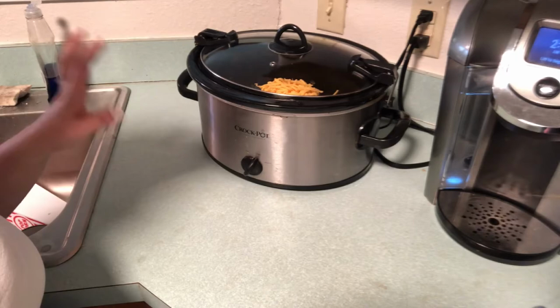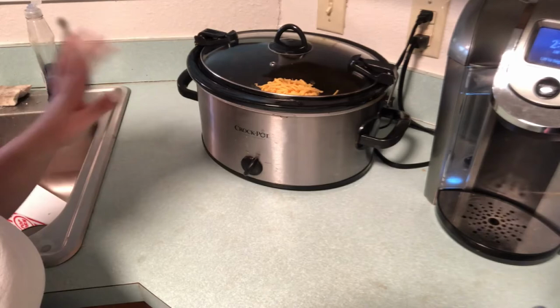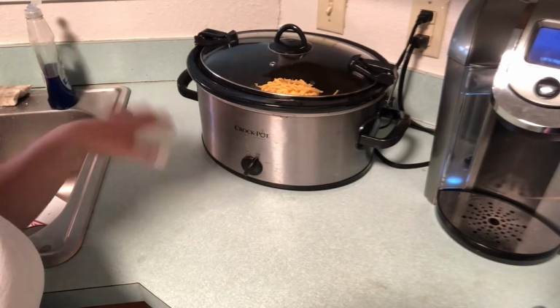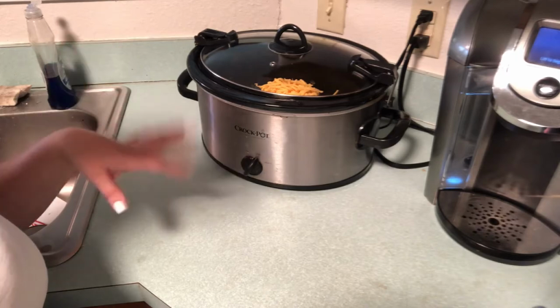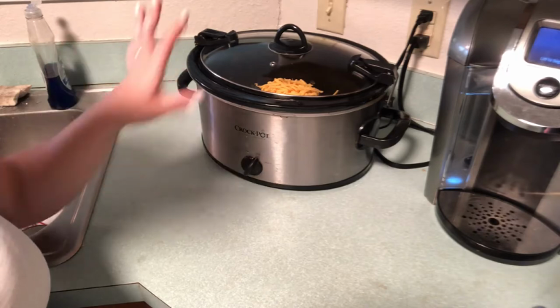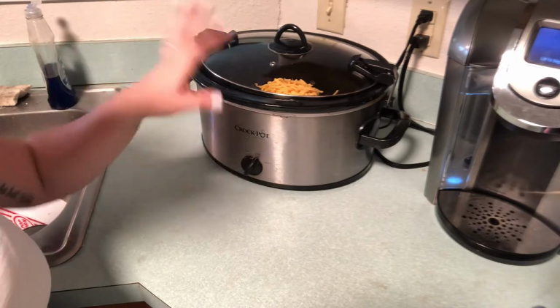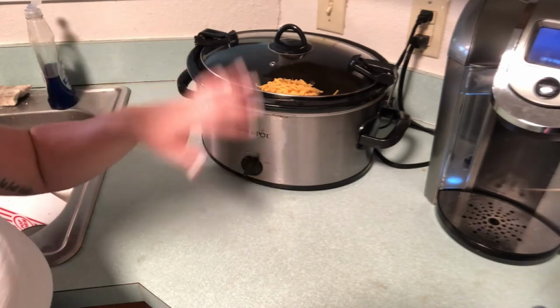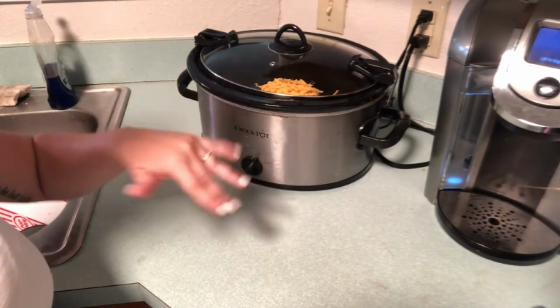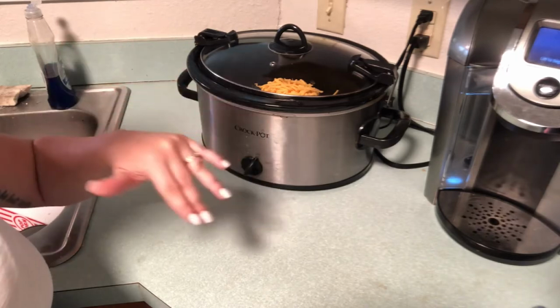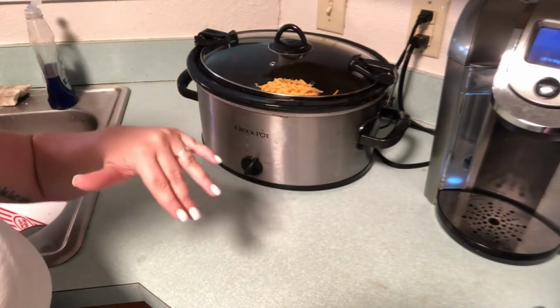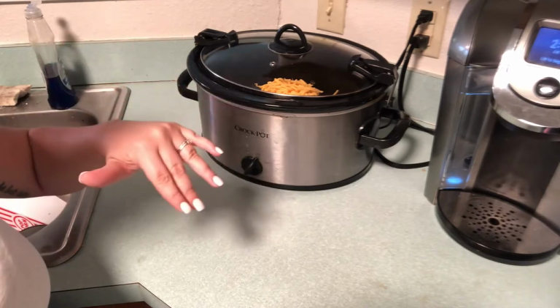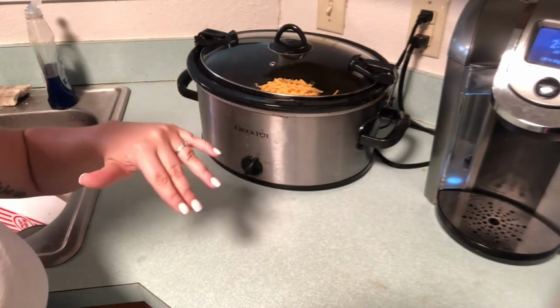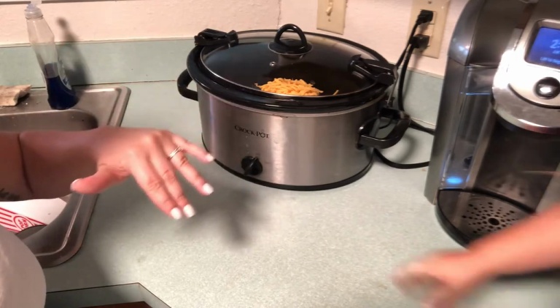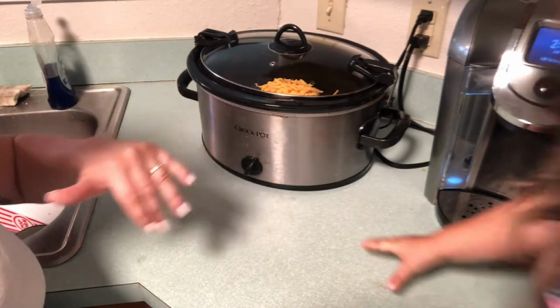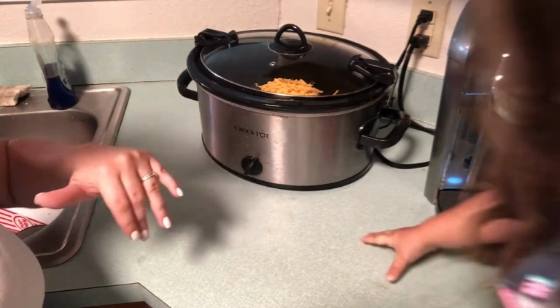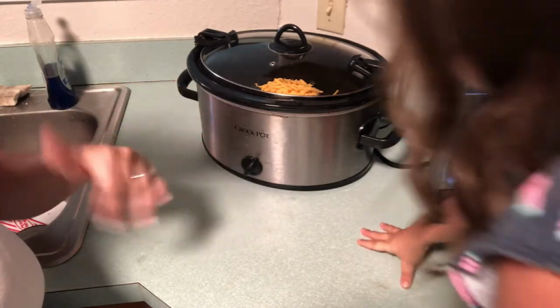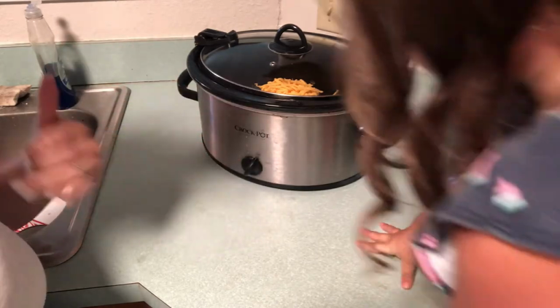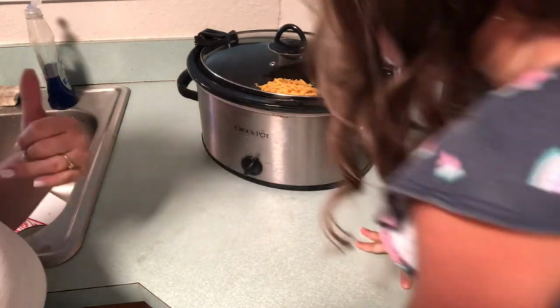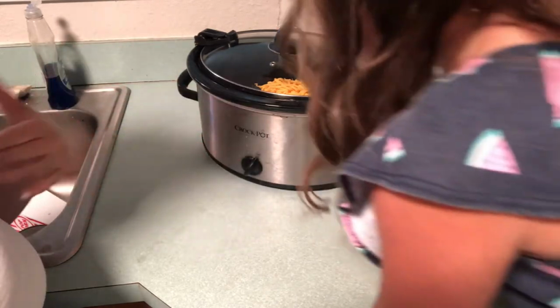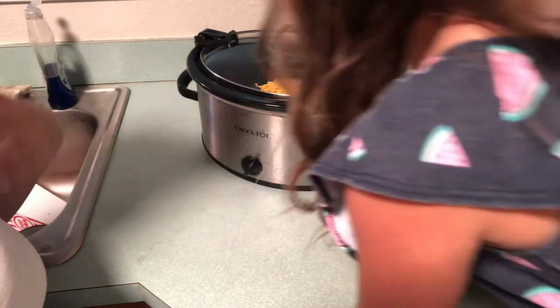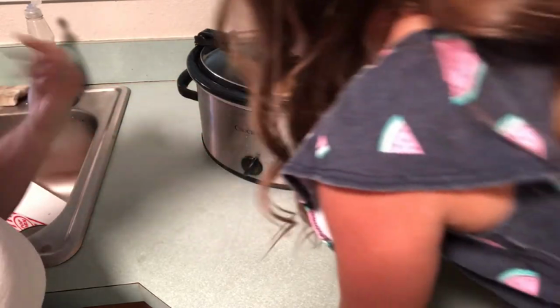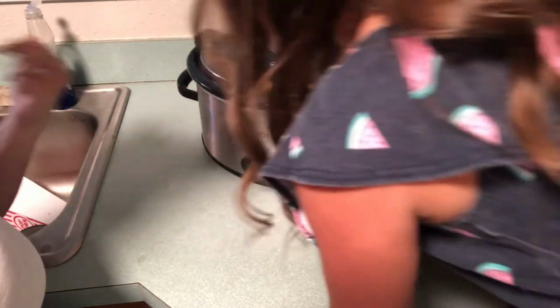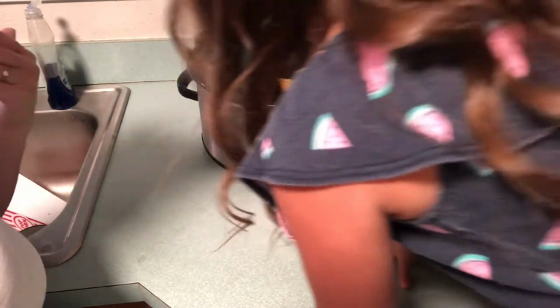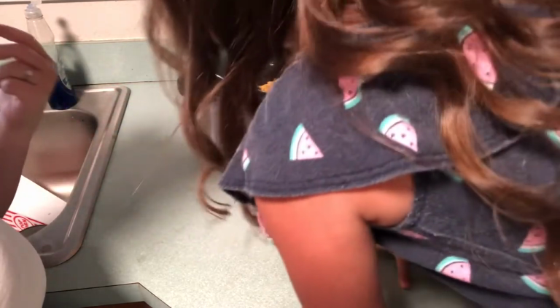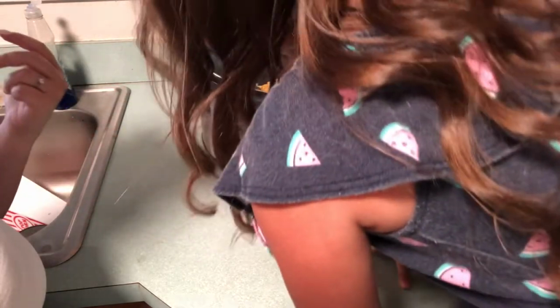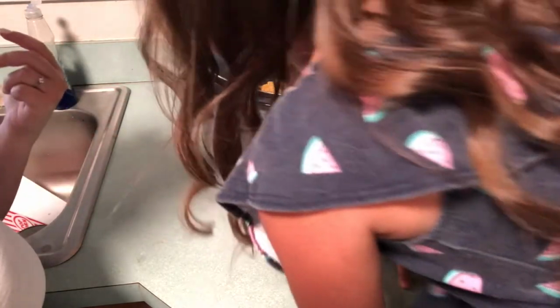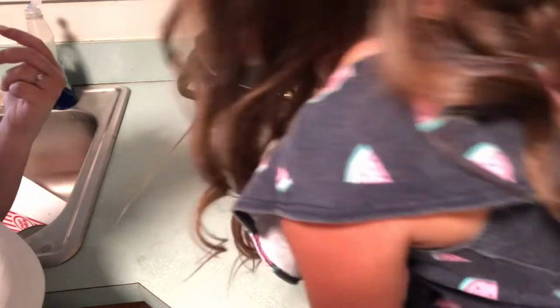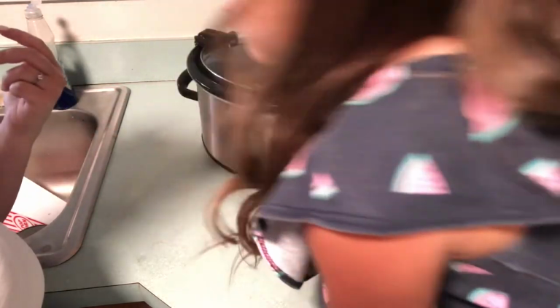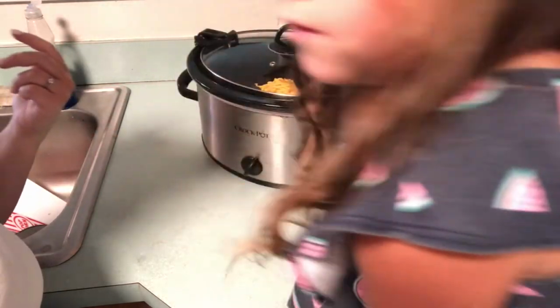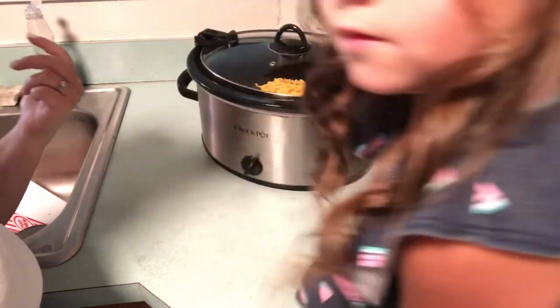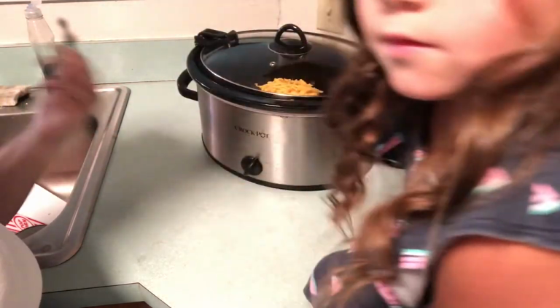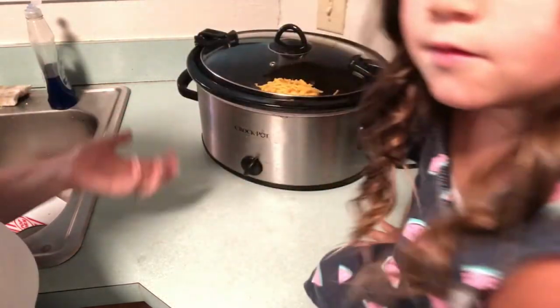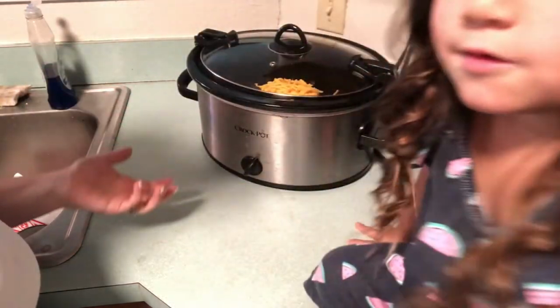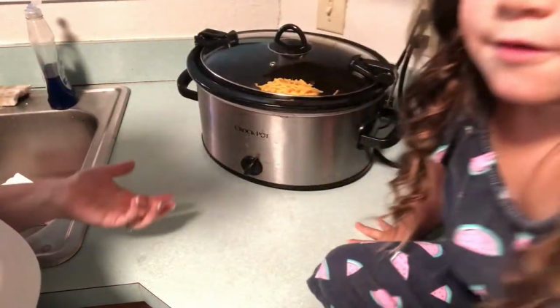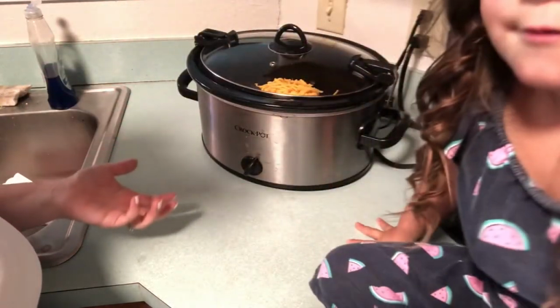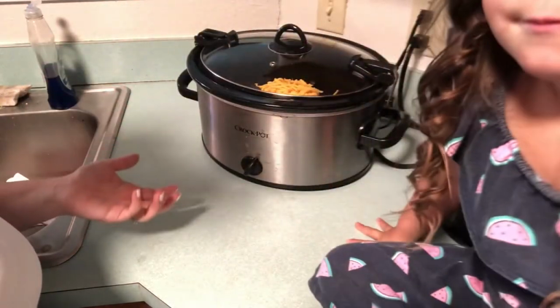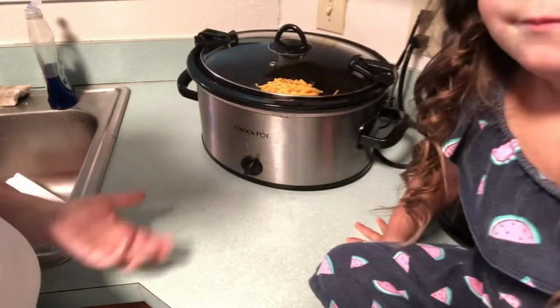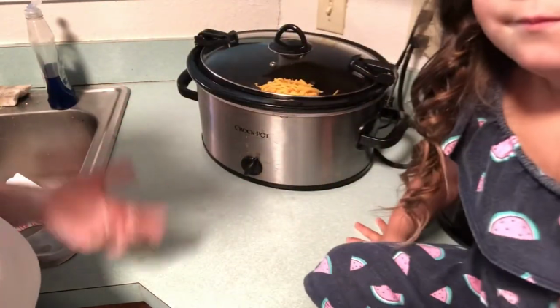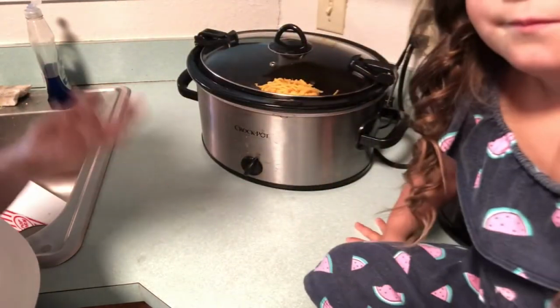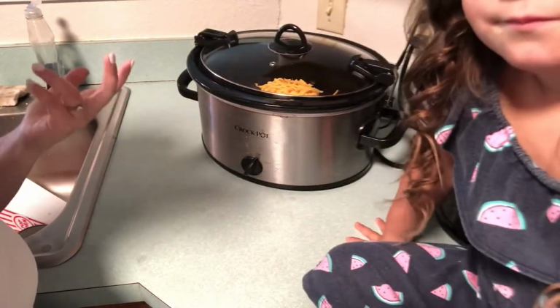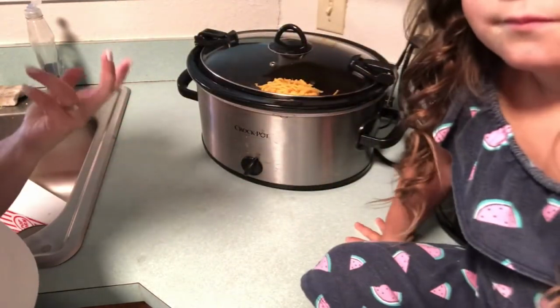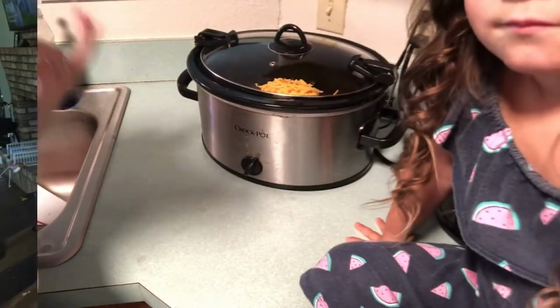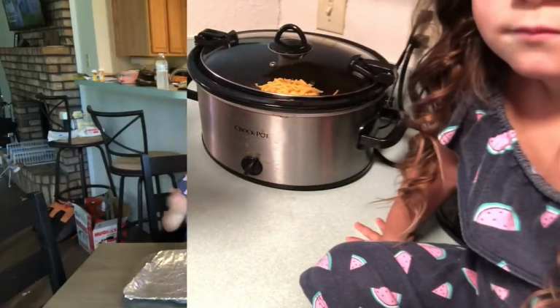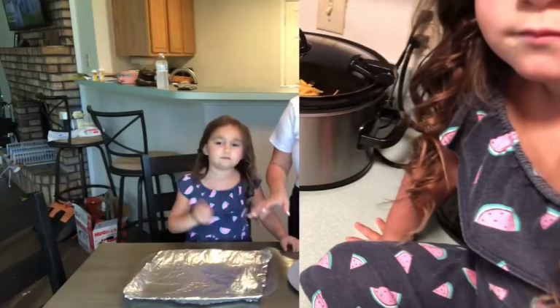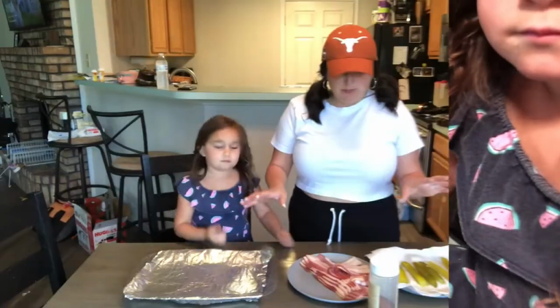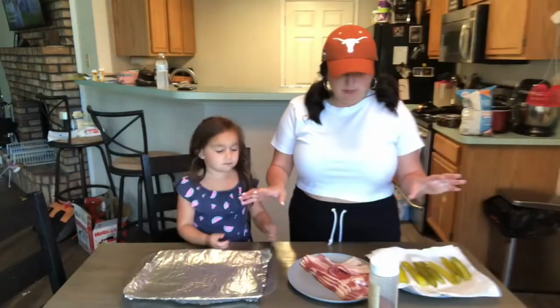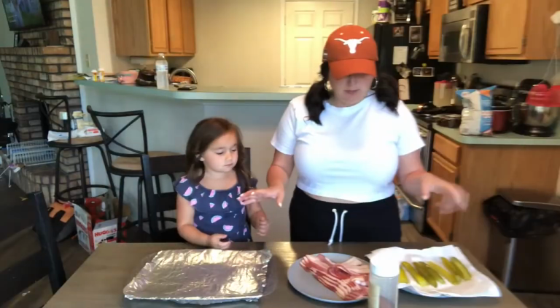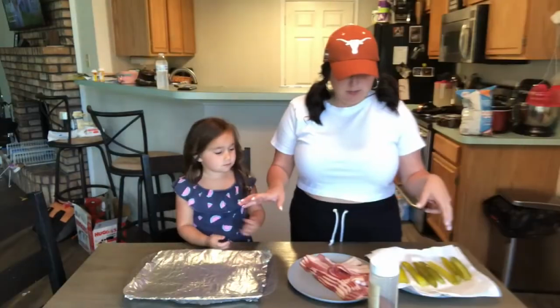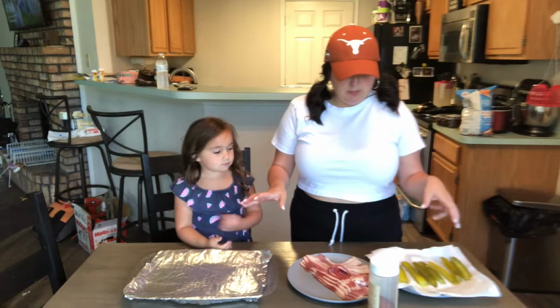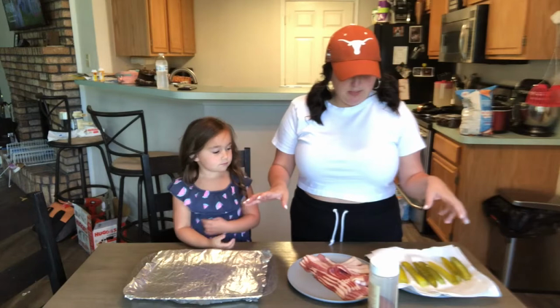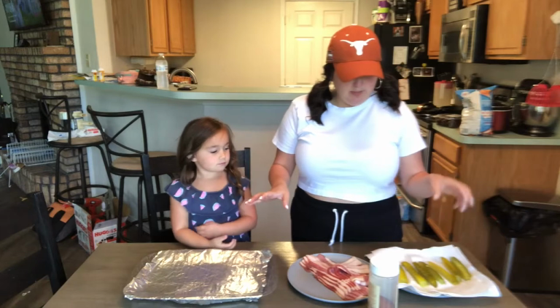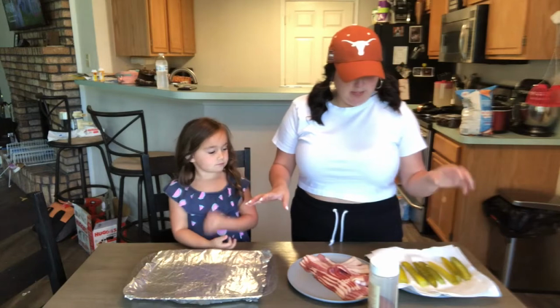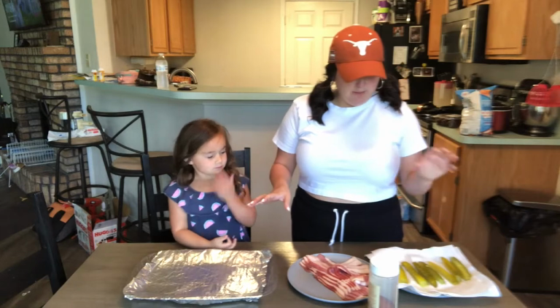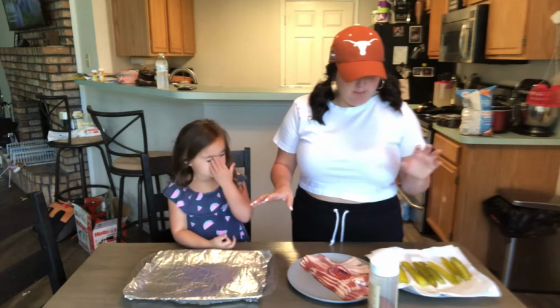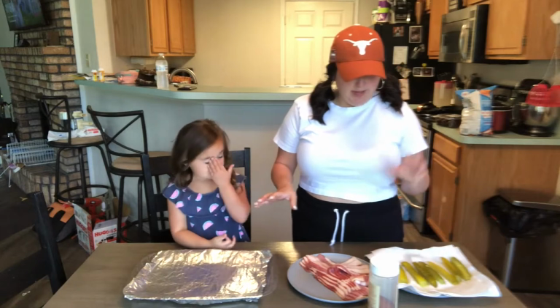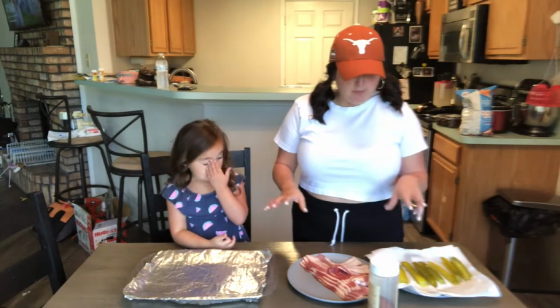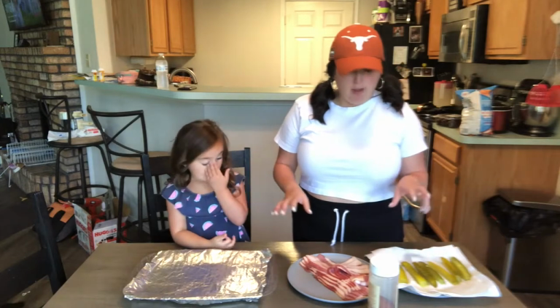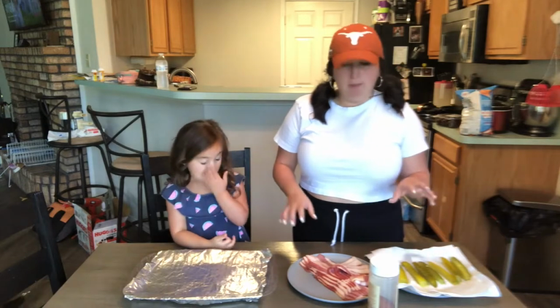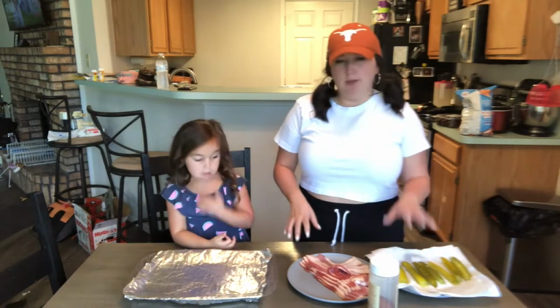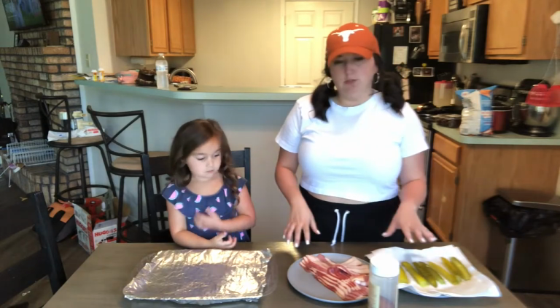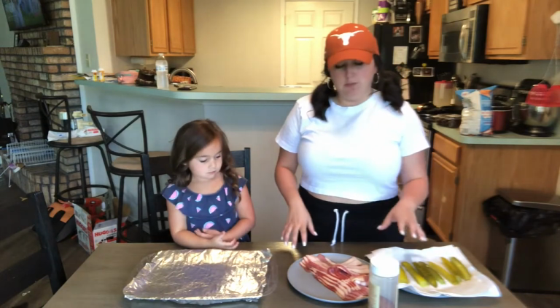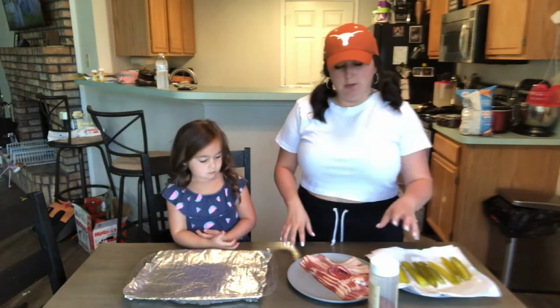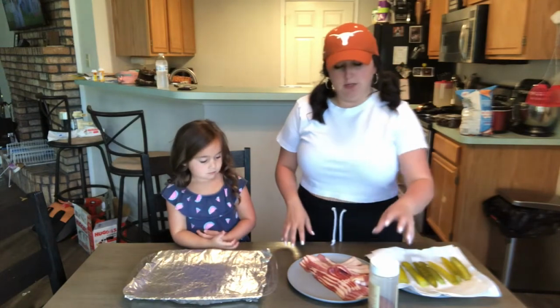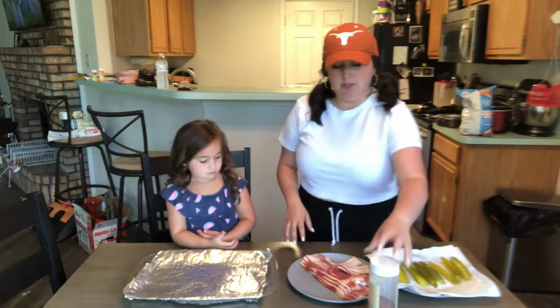Ignore my super old crock pot. I've only had it for like nine years, but it's not broke. So next we are doing the bacon wrapped pickle spears.